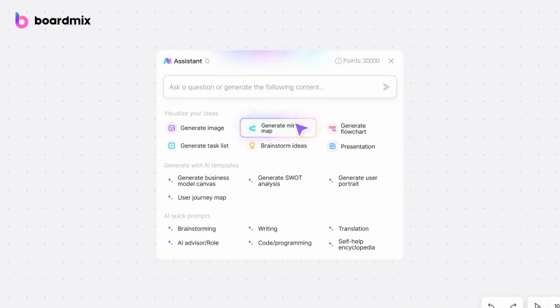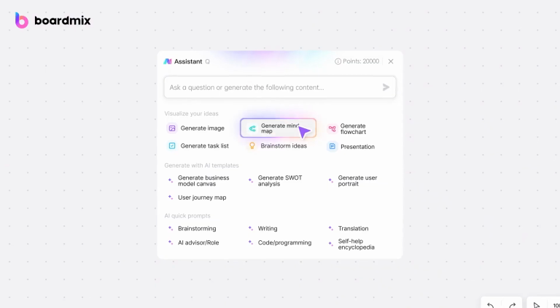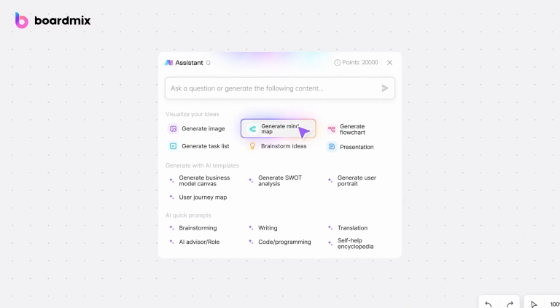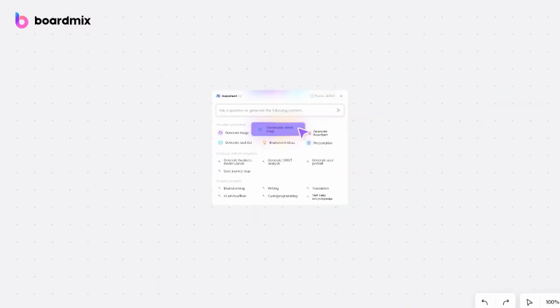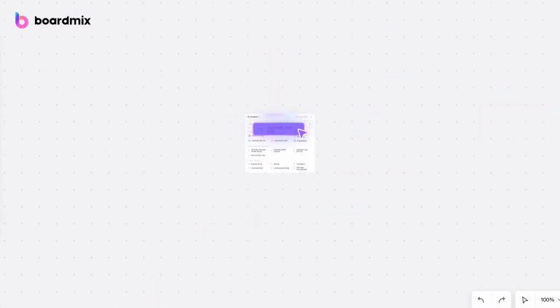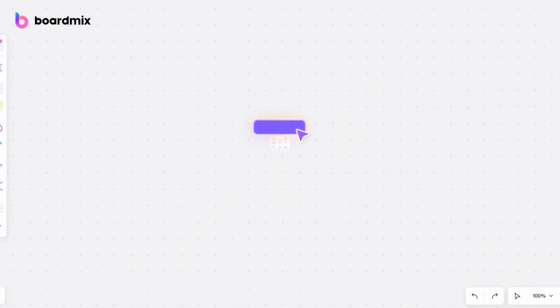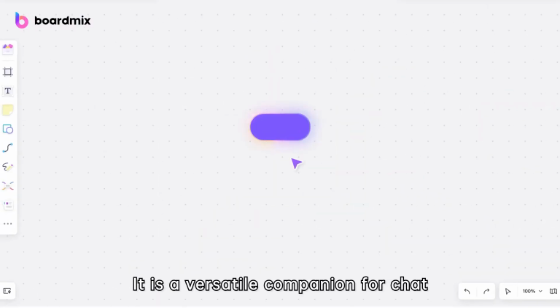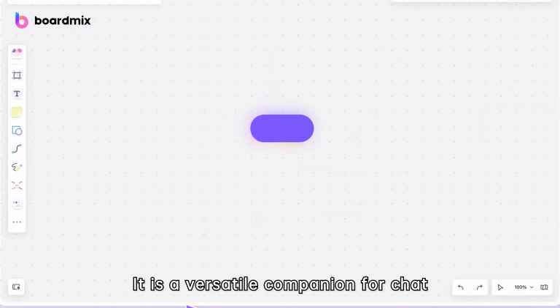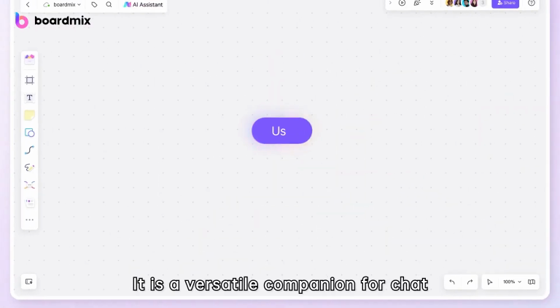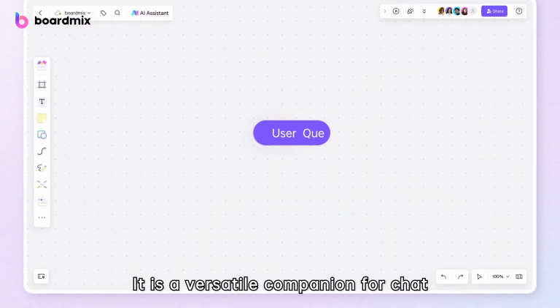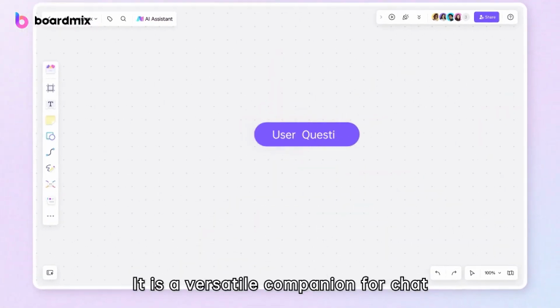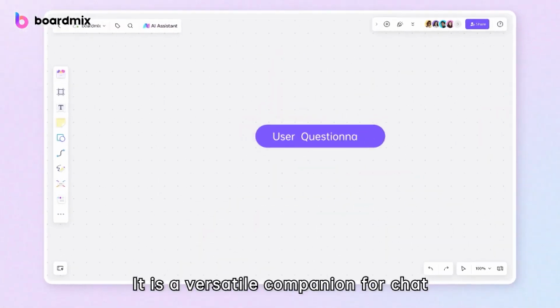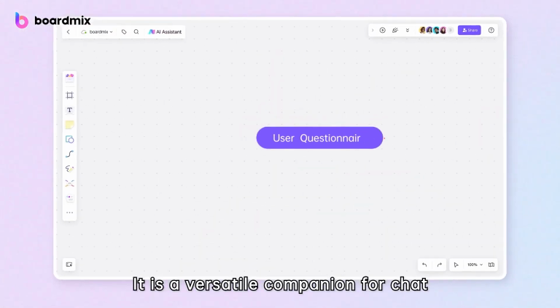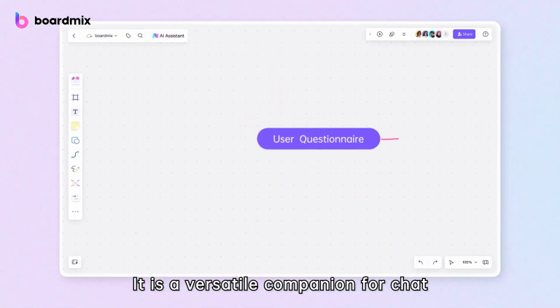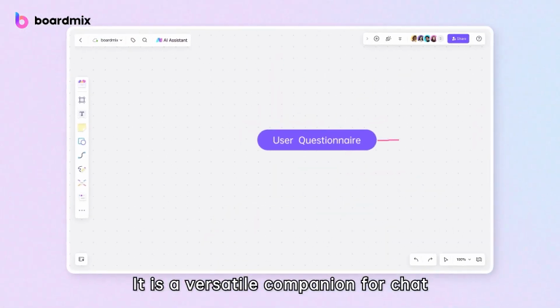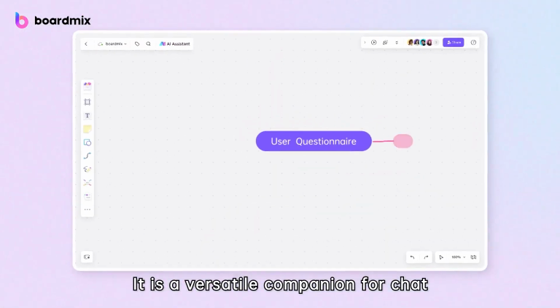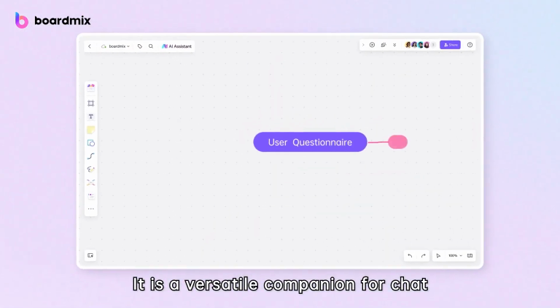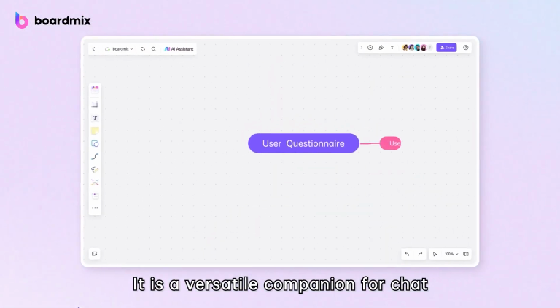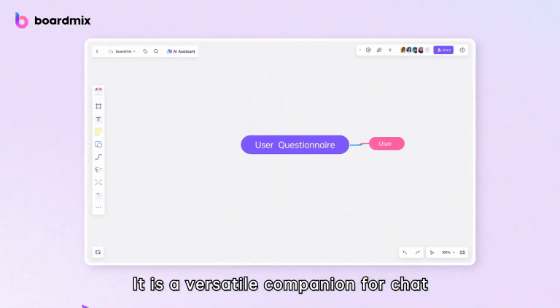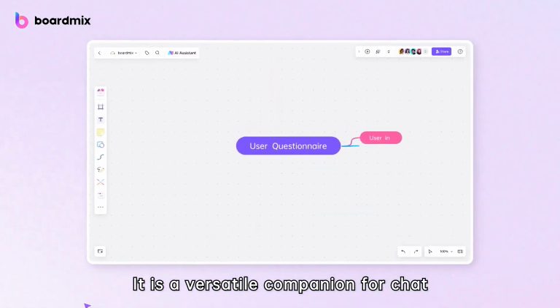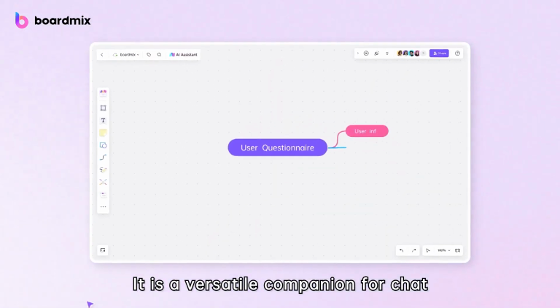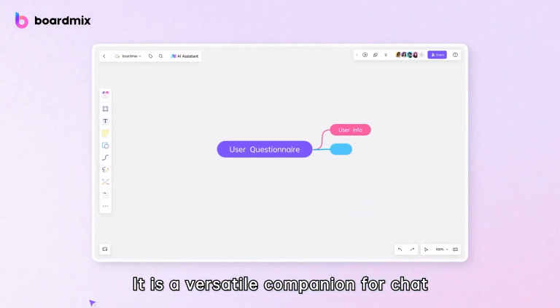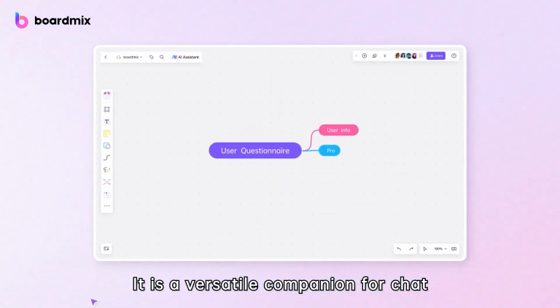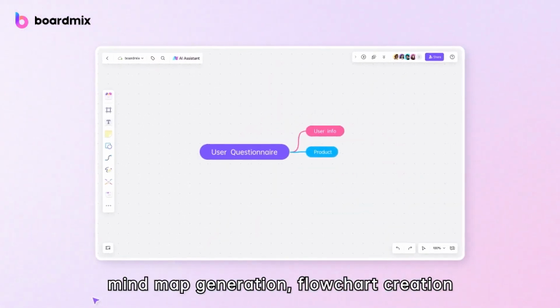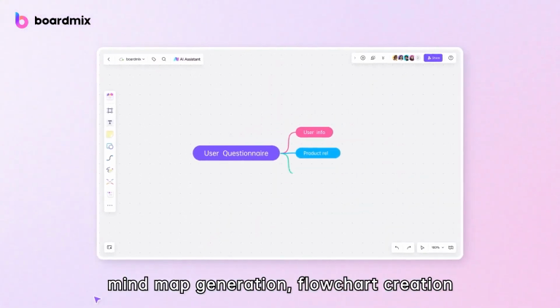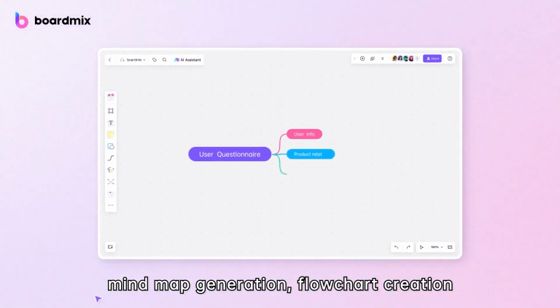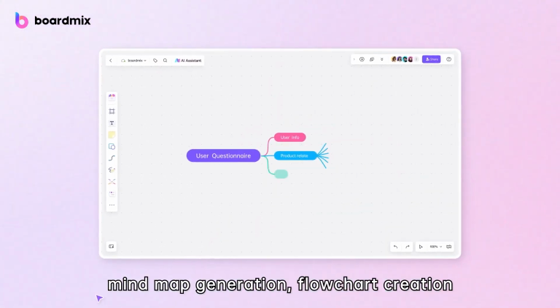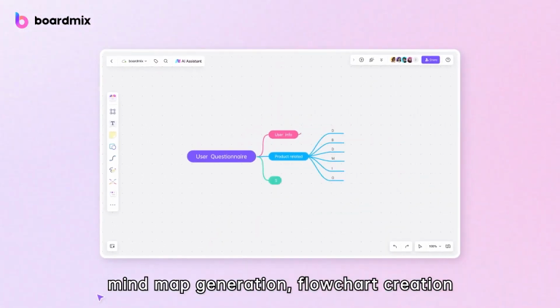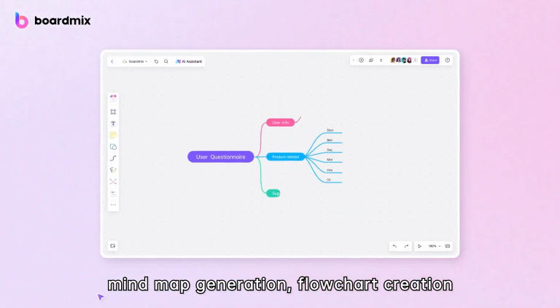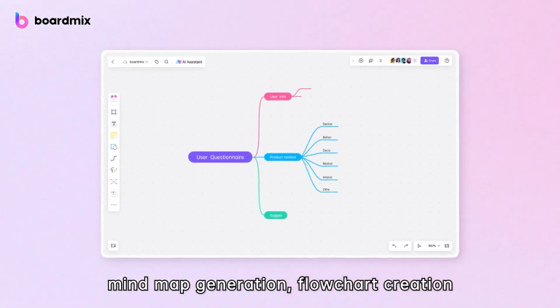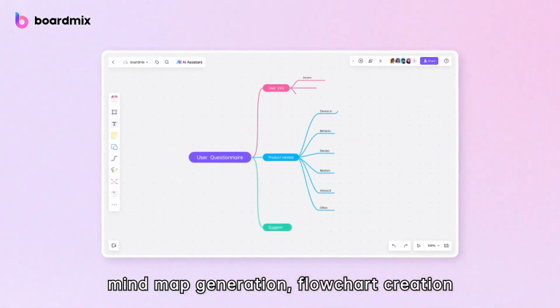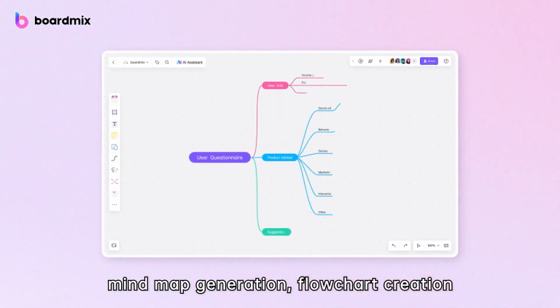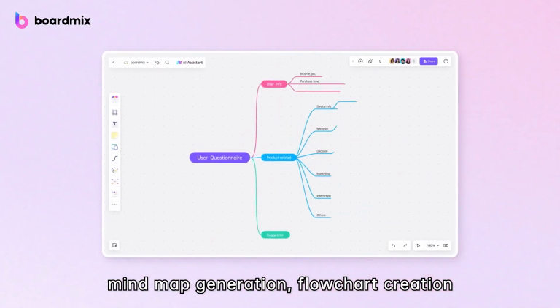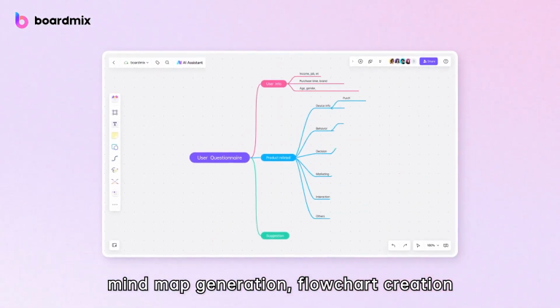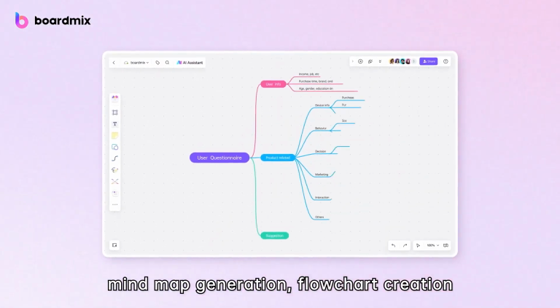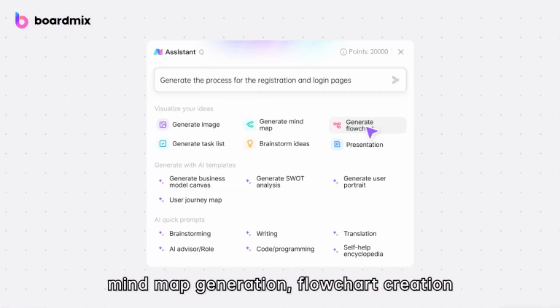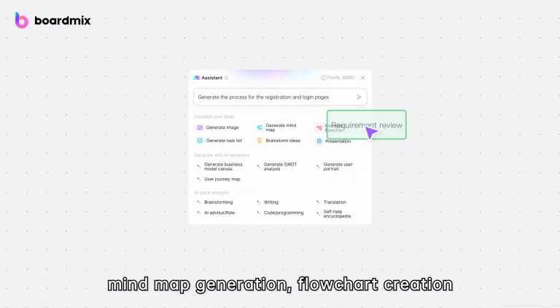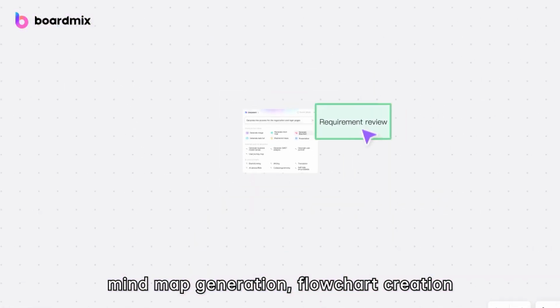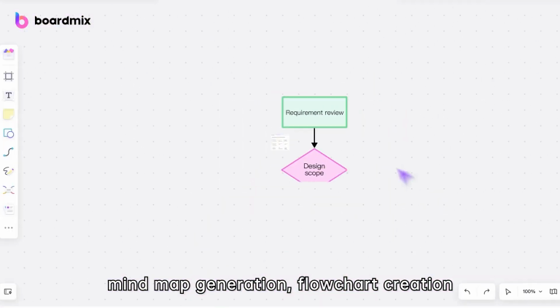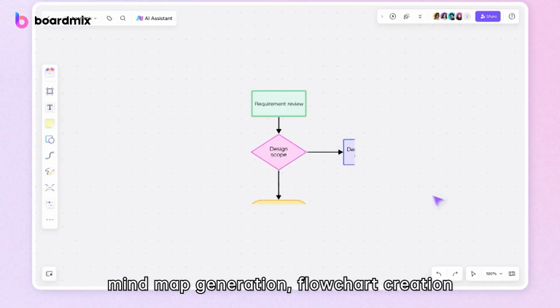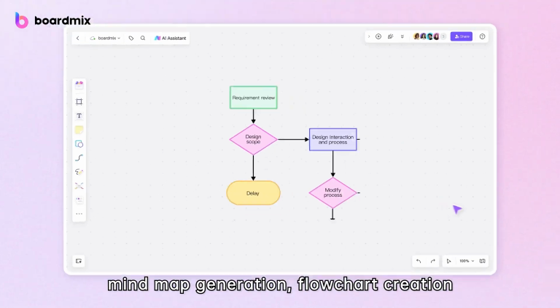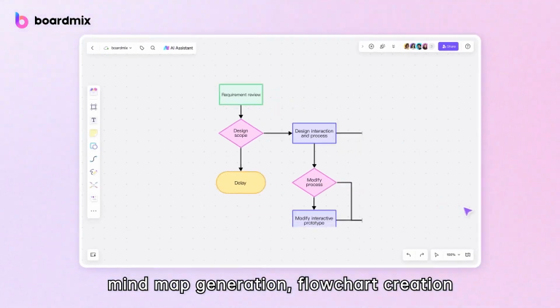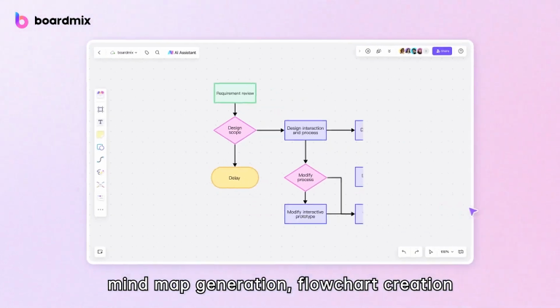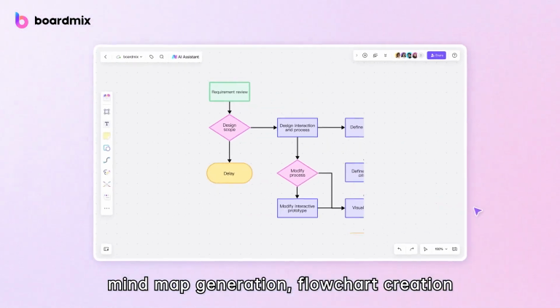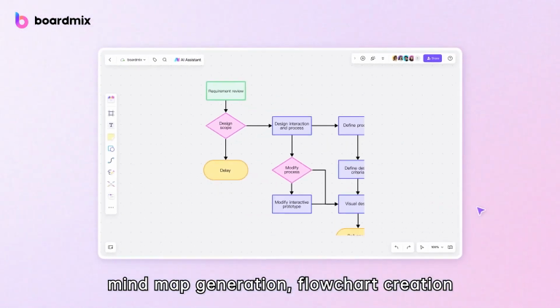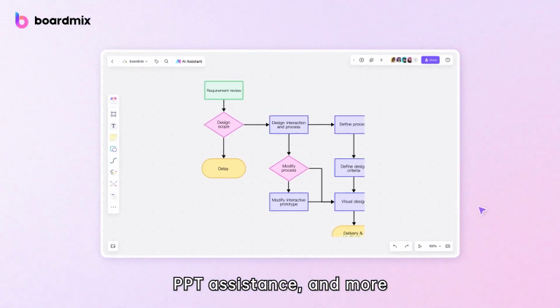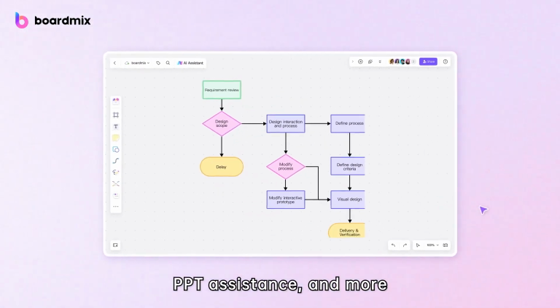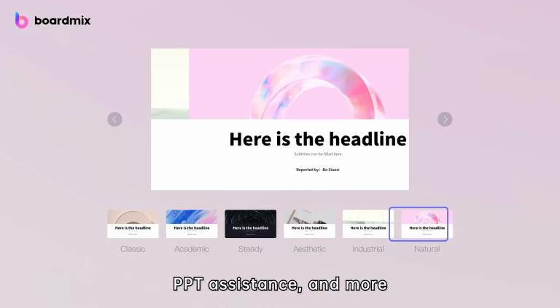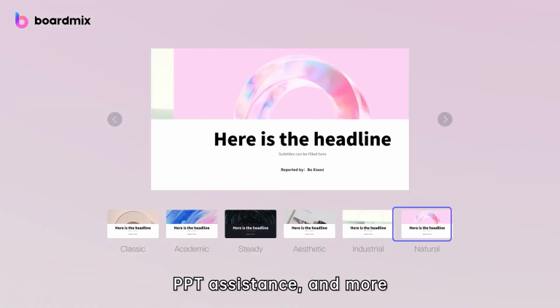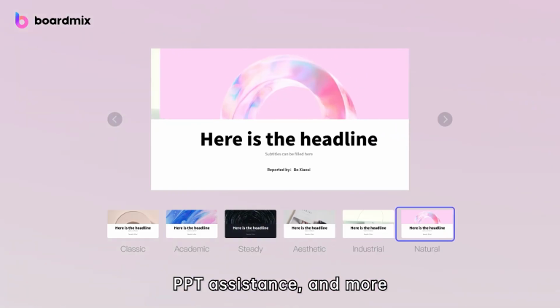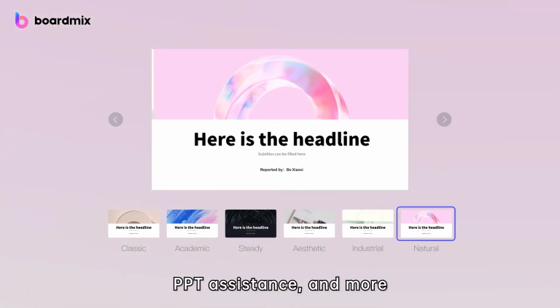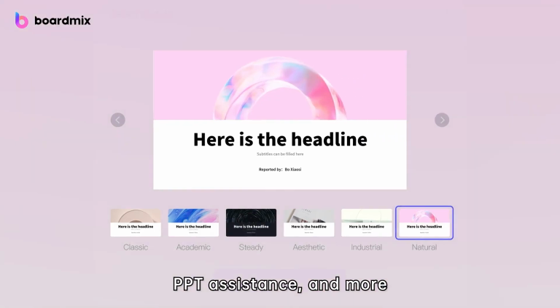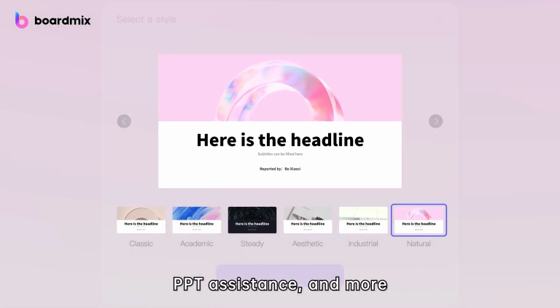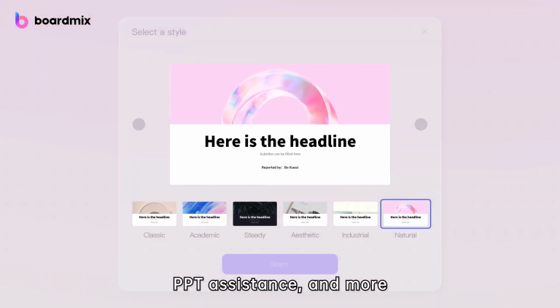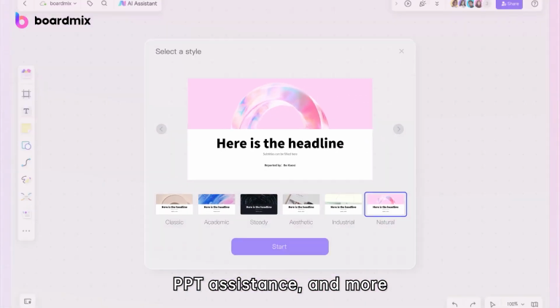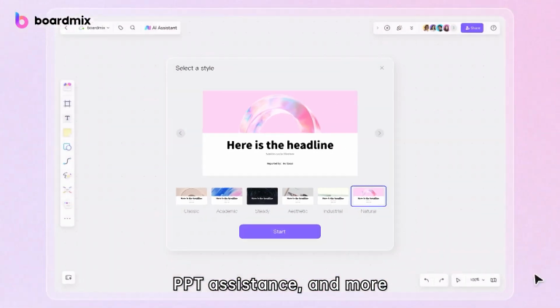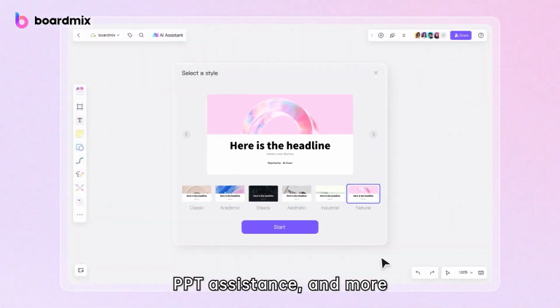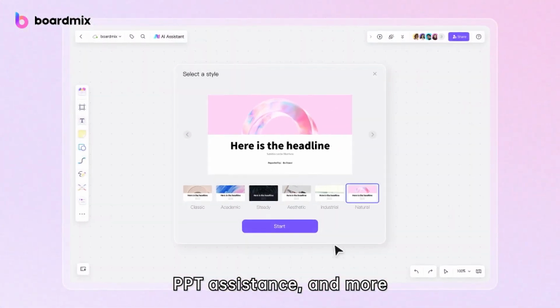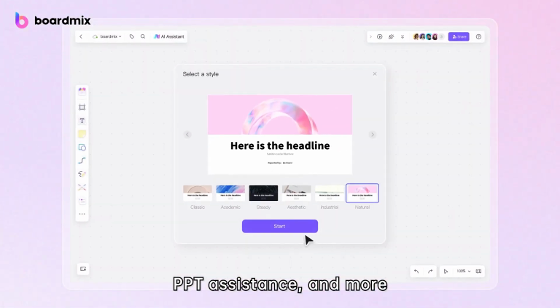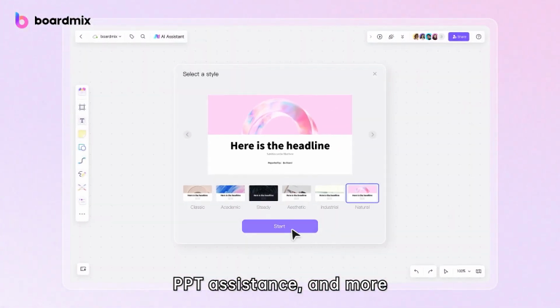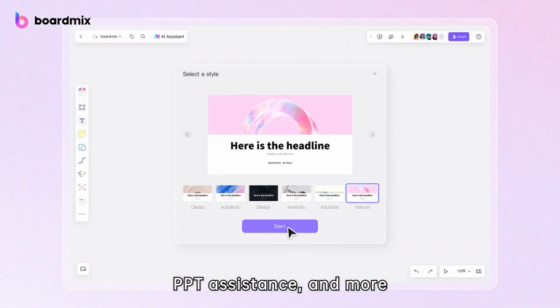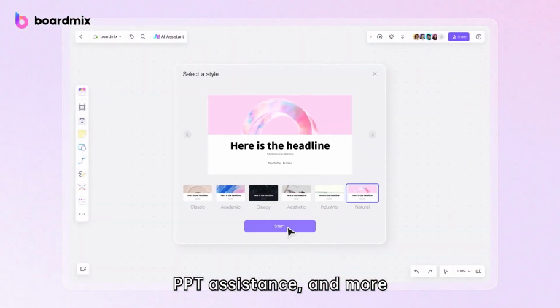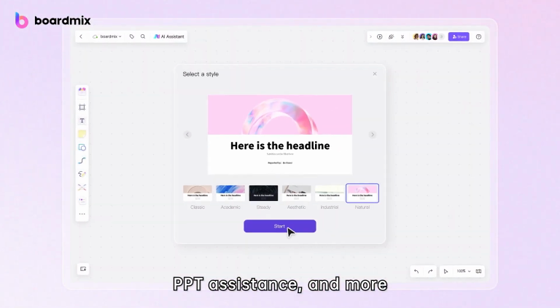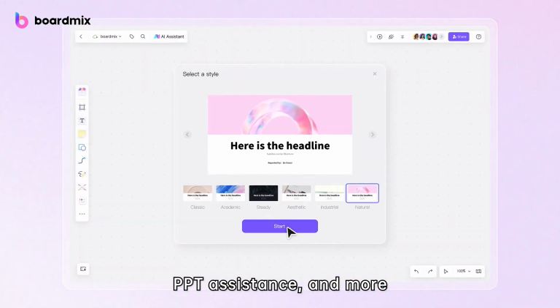It is a versatile companion for chat, mind map generation, flowchart creation, PPT assistance, and more.